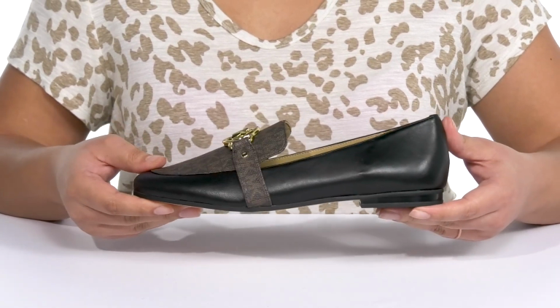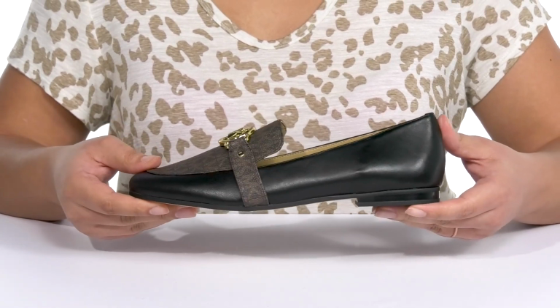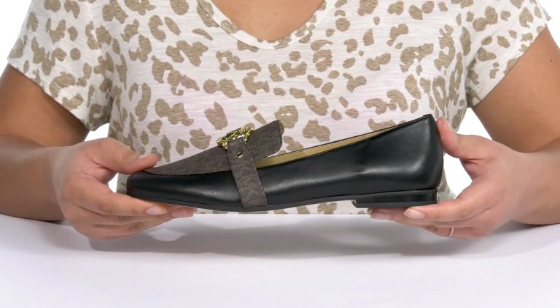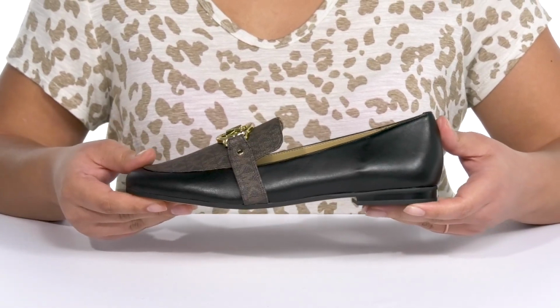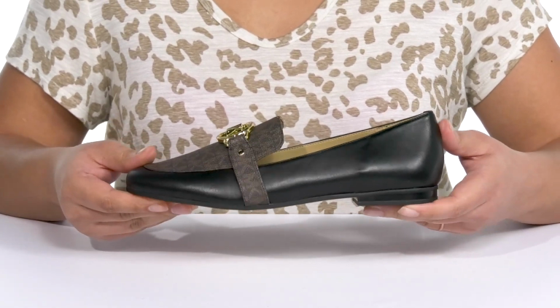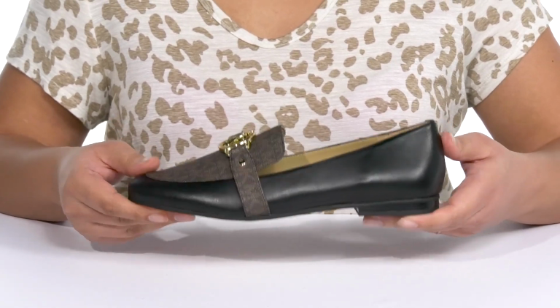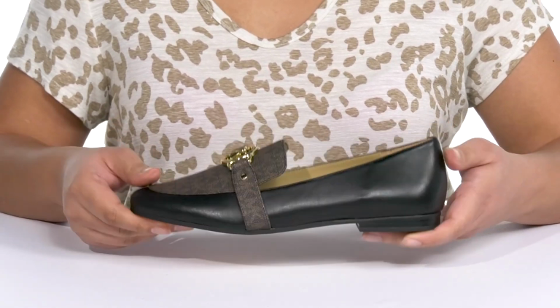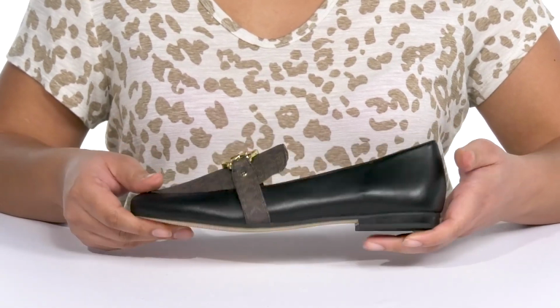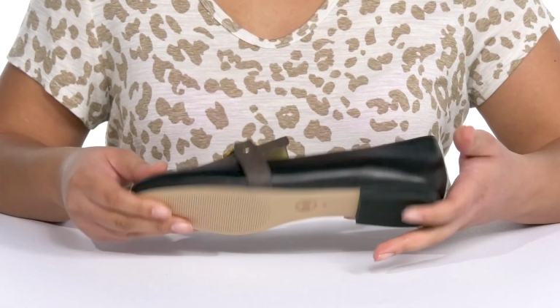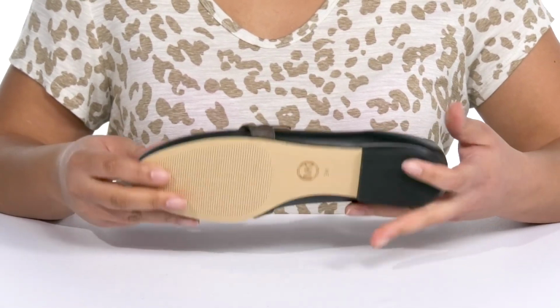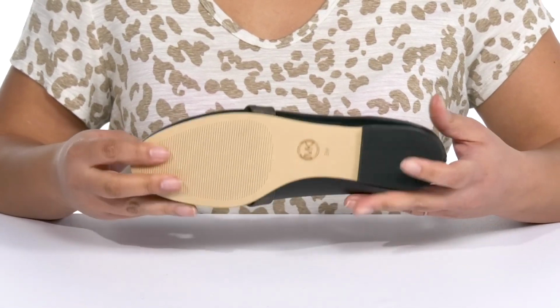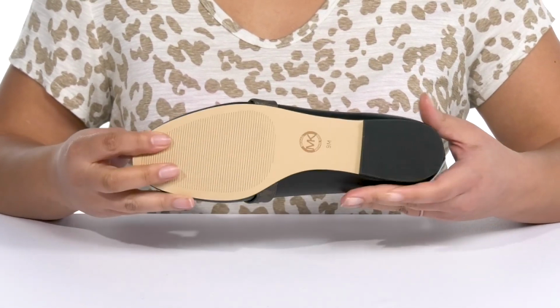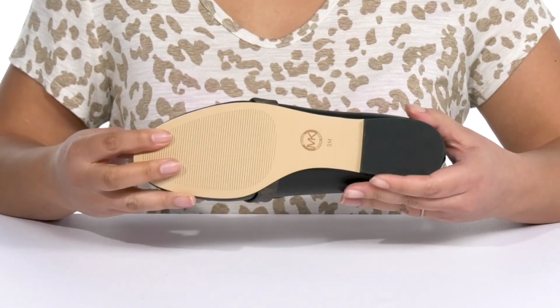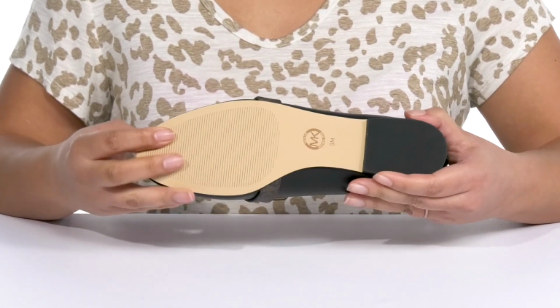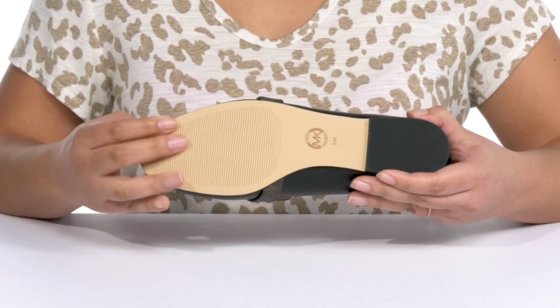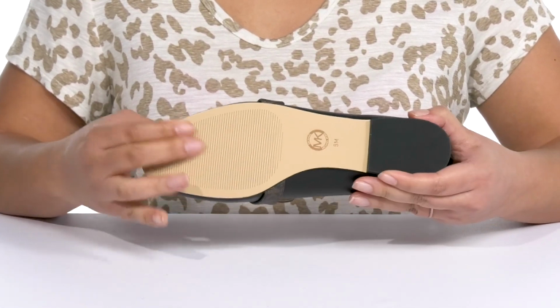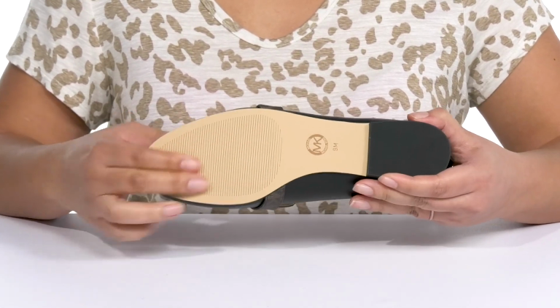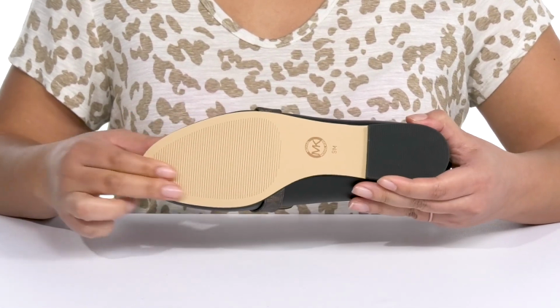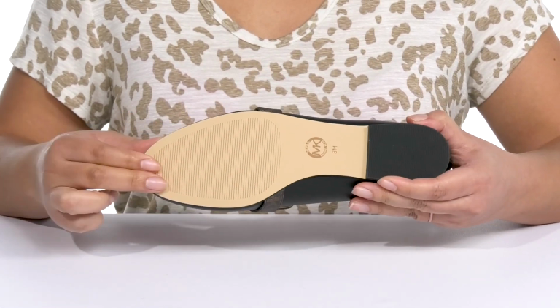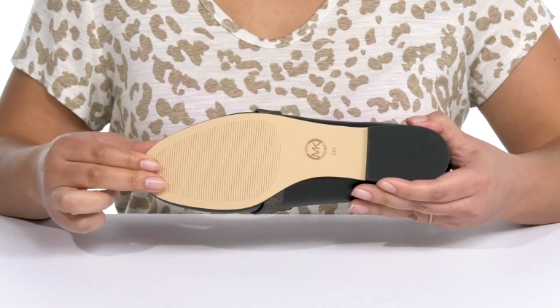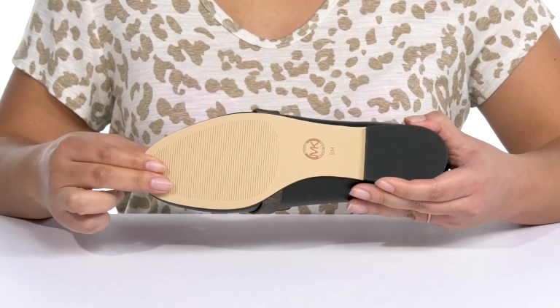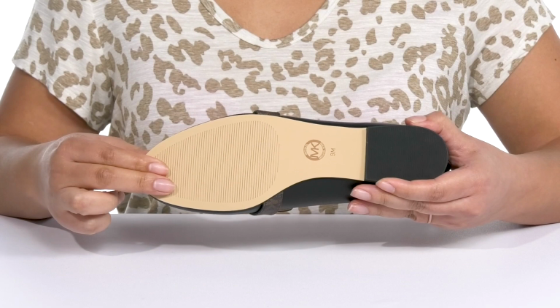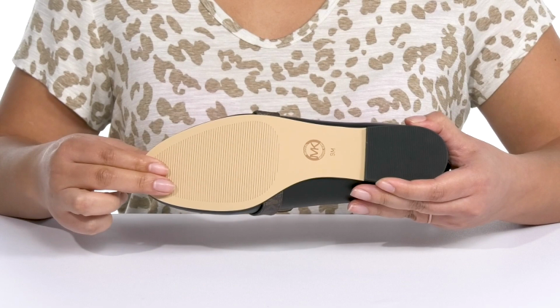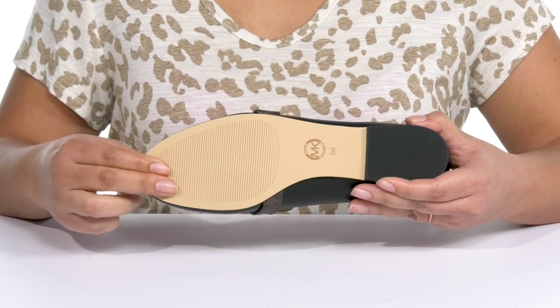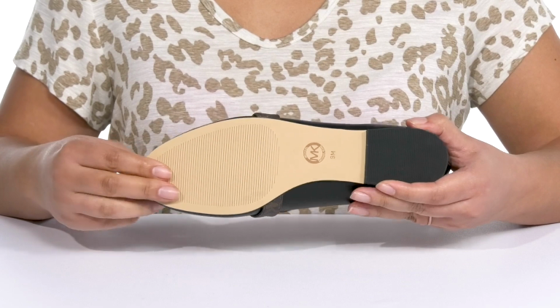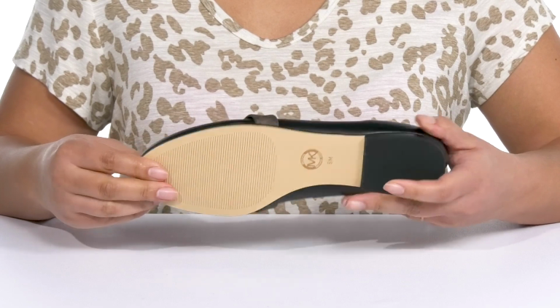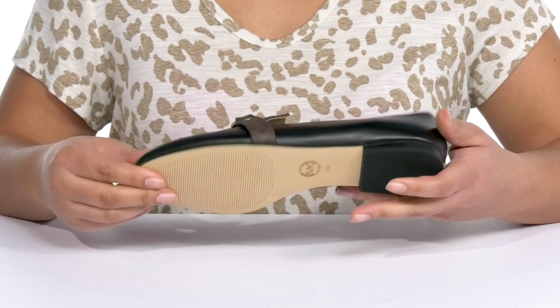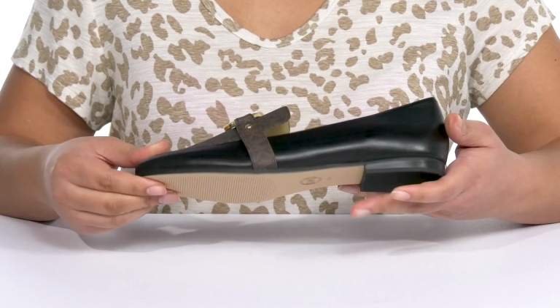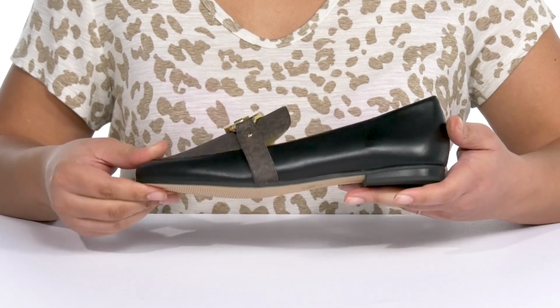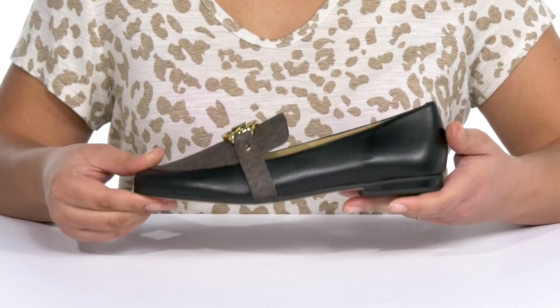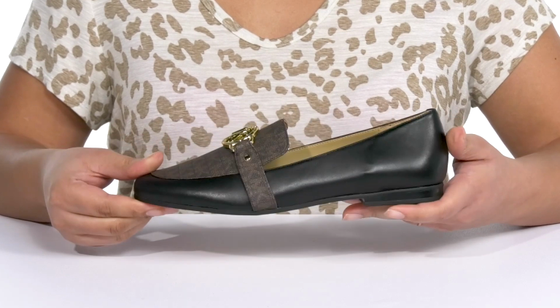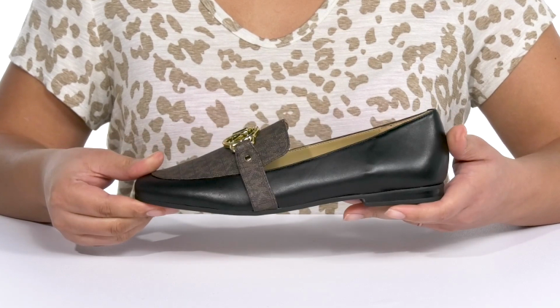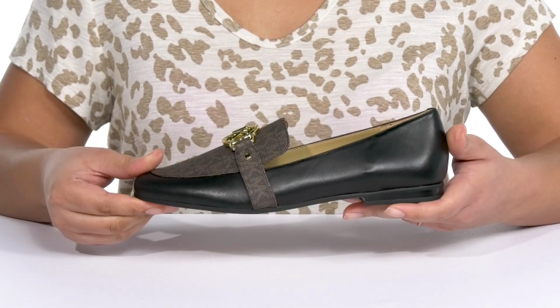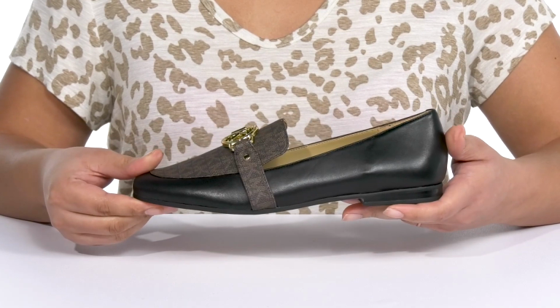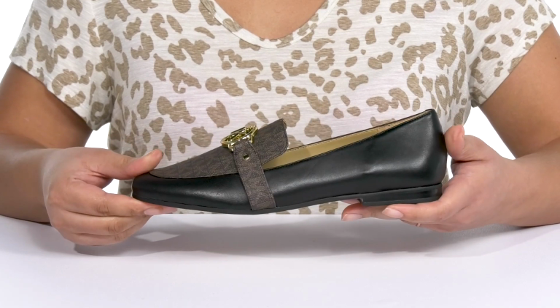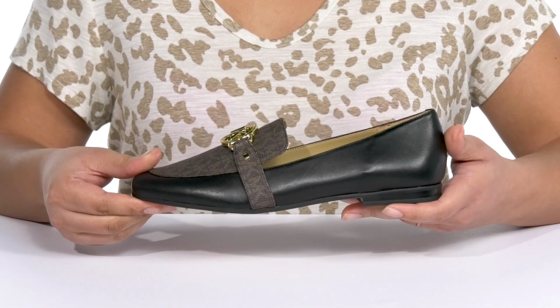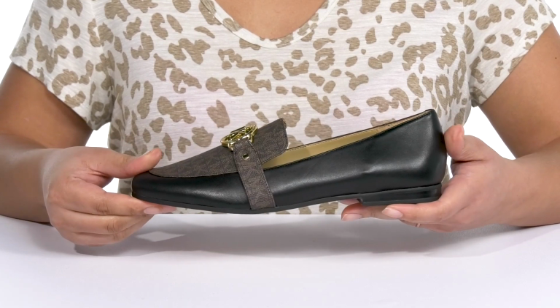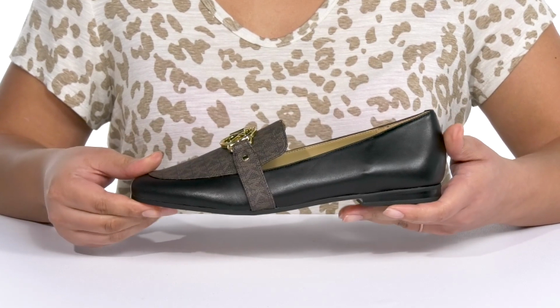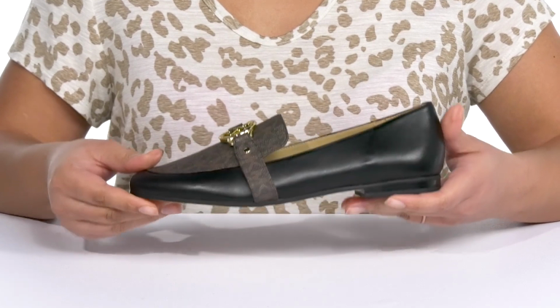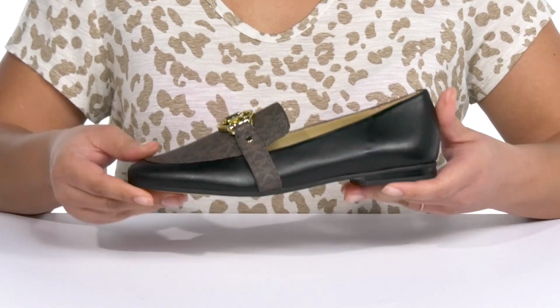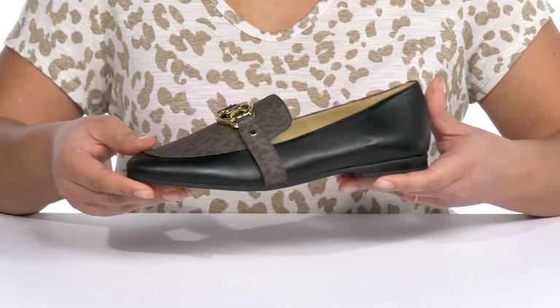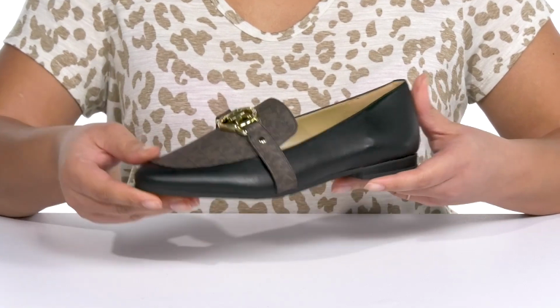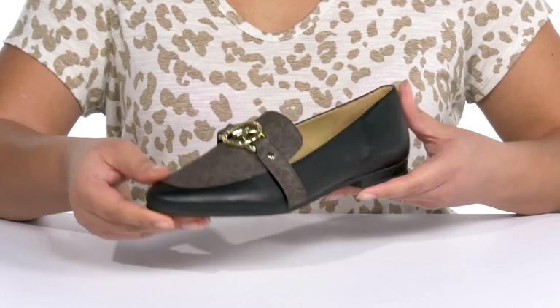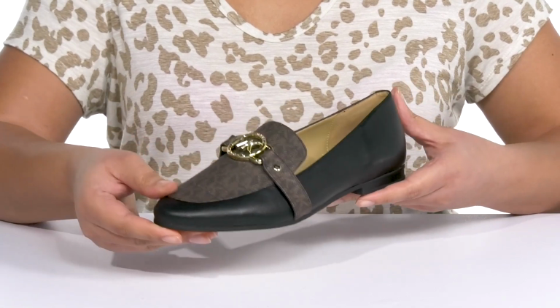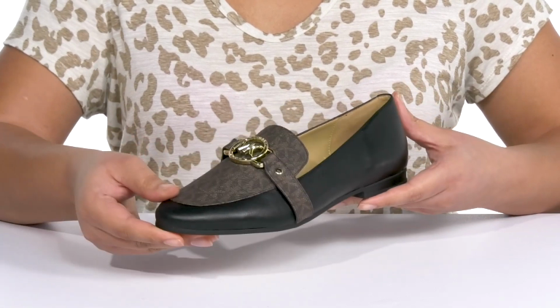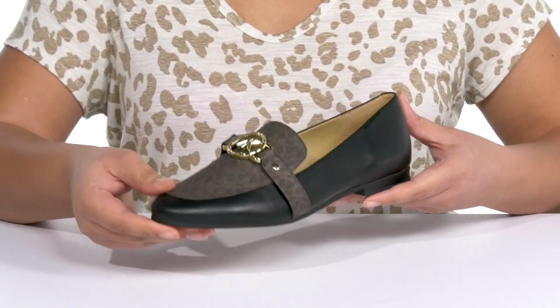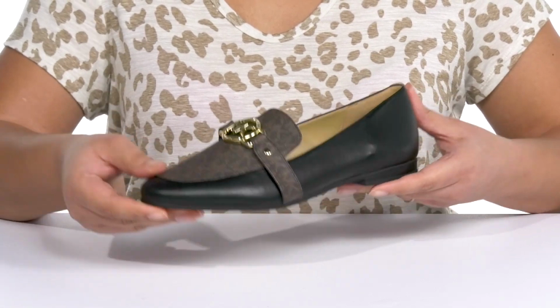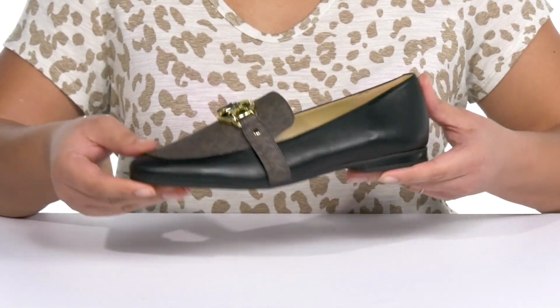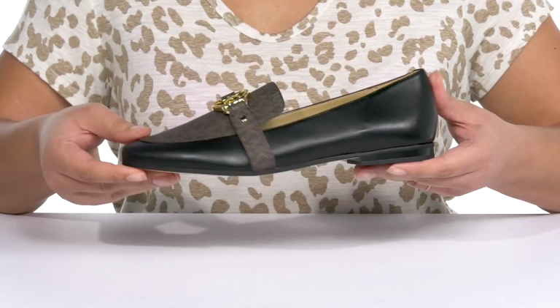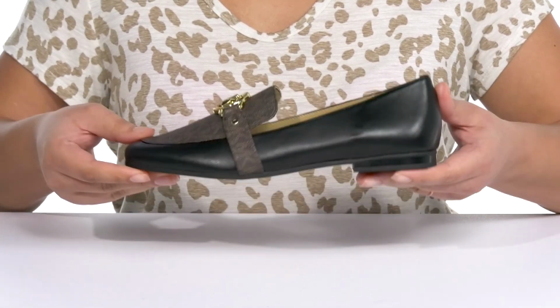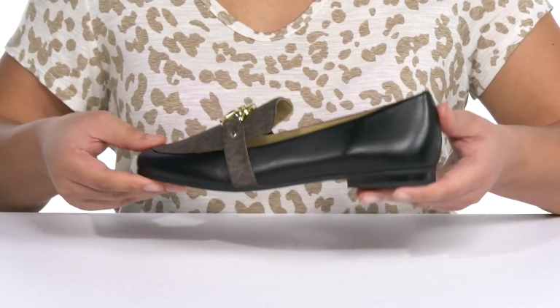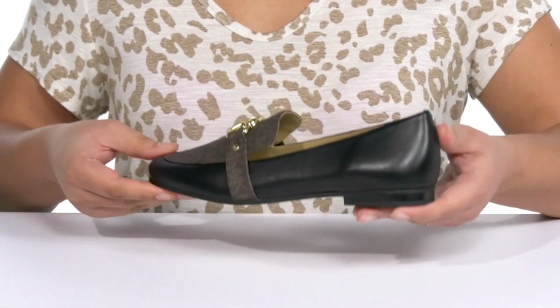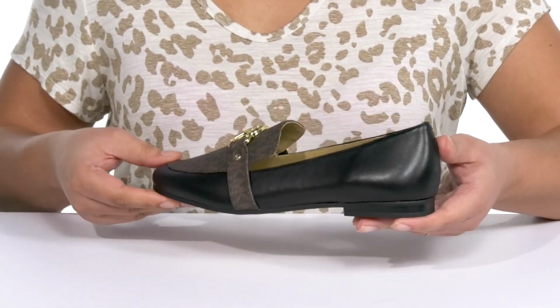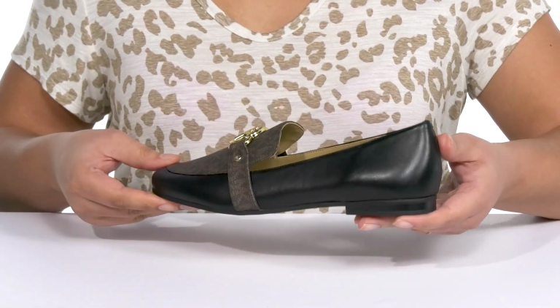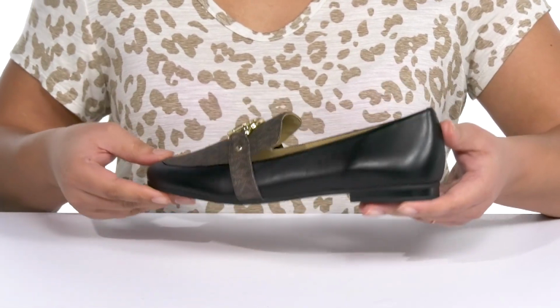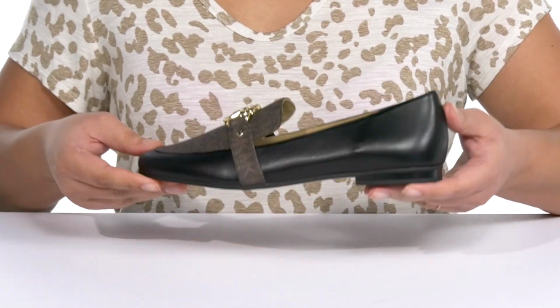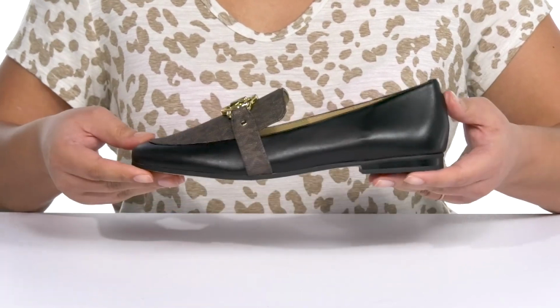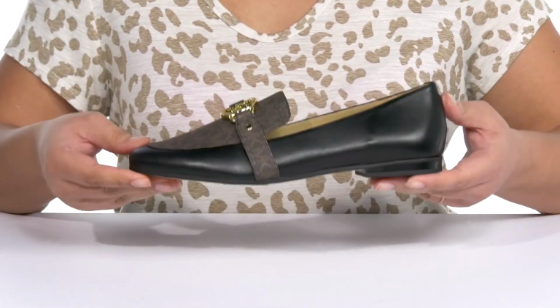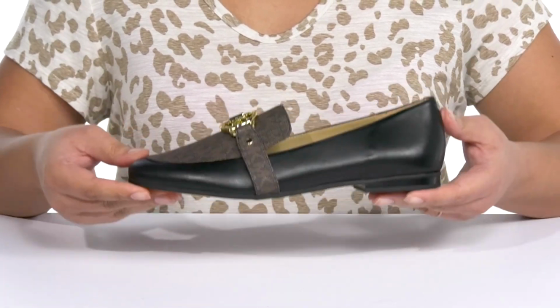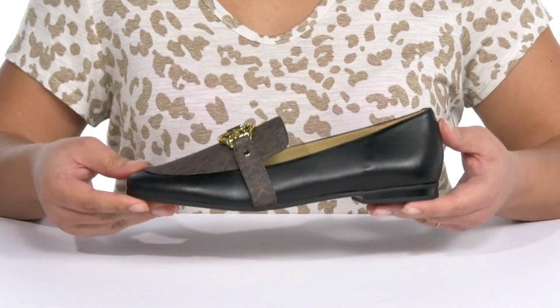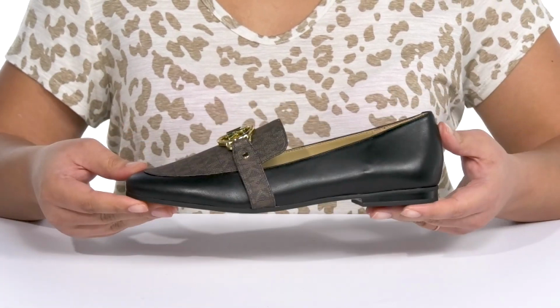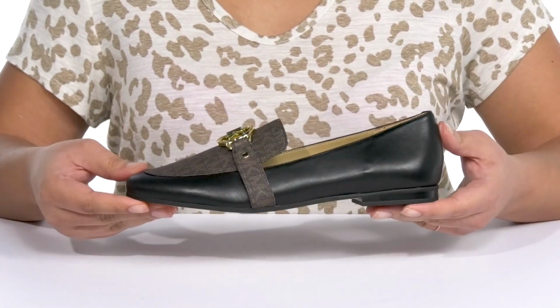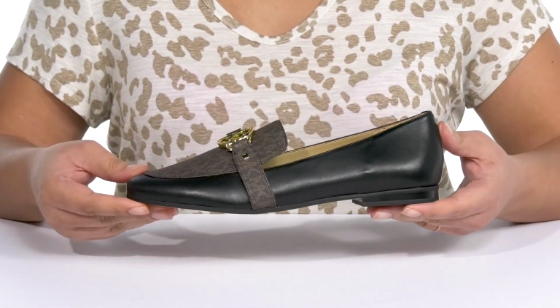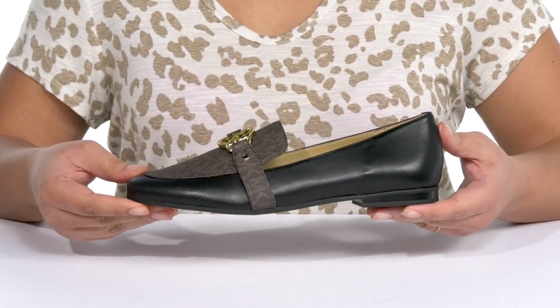The low block heel at the back gives the shoe a clean line, all on top of a textured synthetic outsole. Show these off with a nice pair of dress slacks.